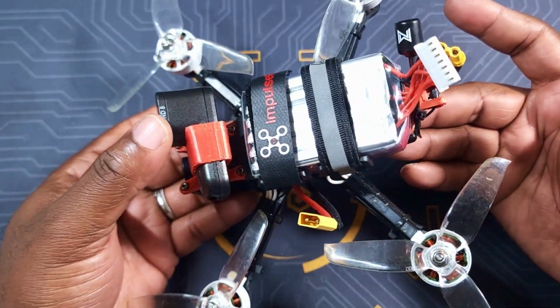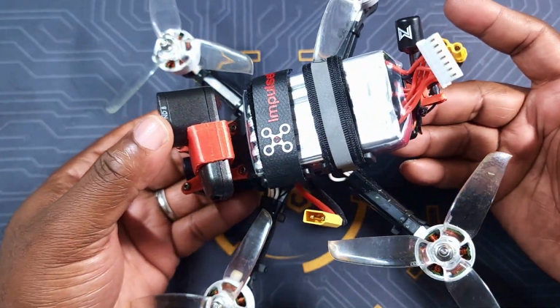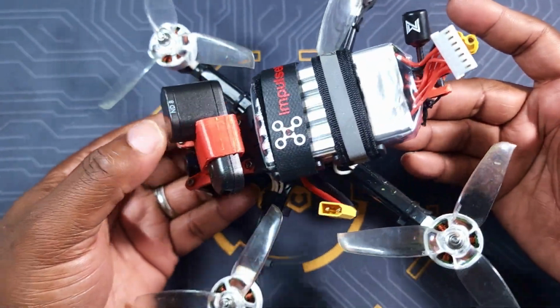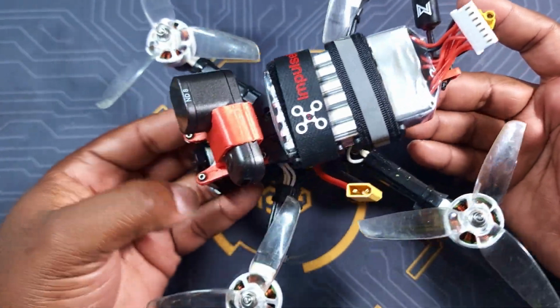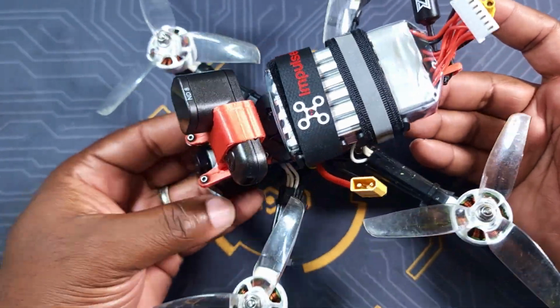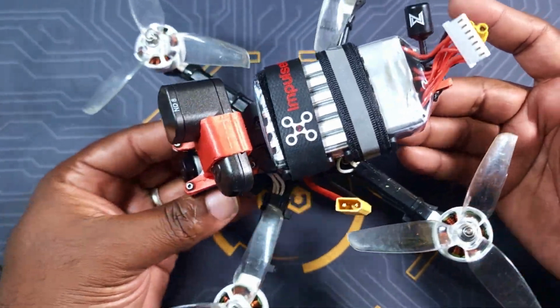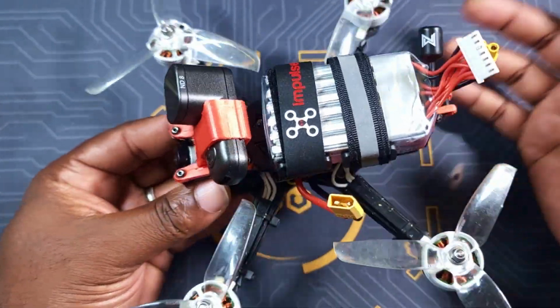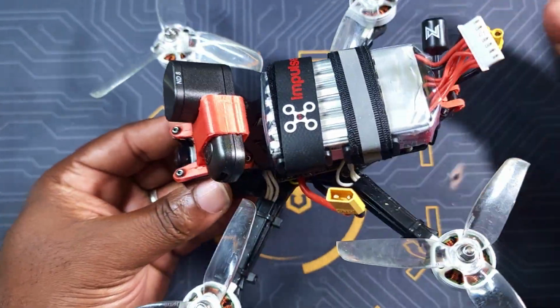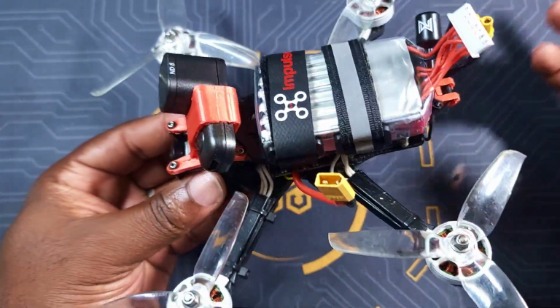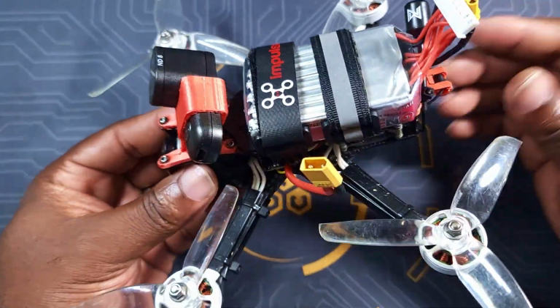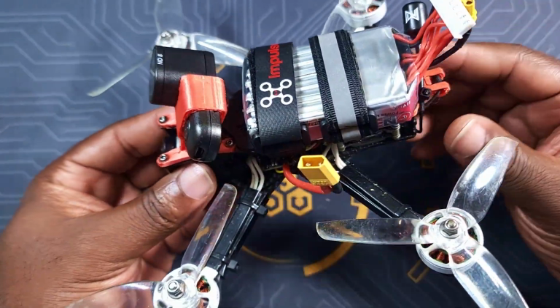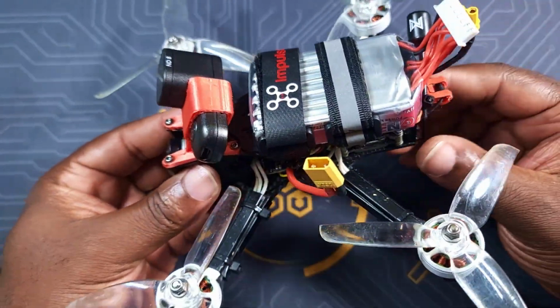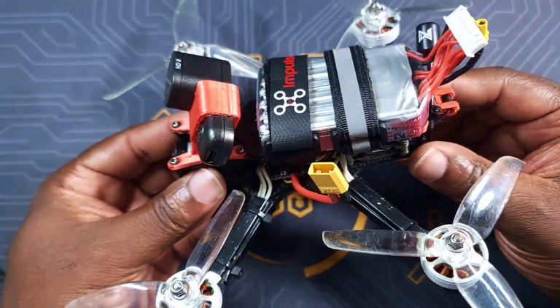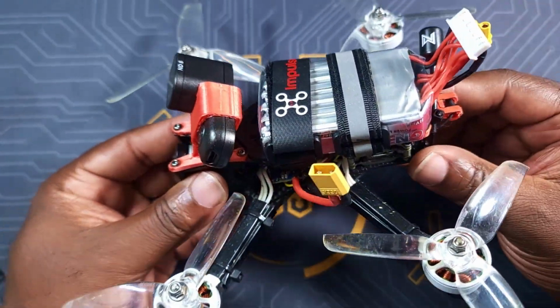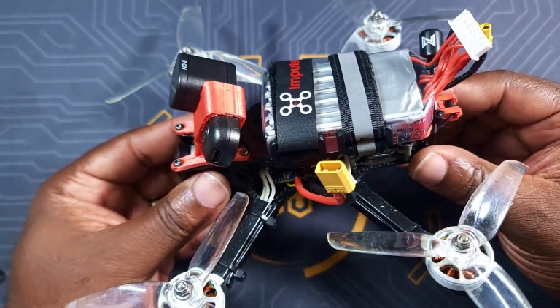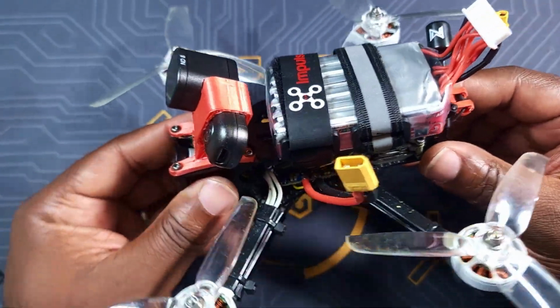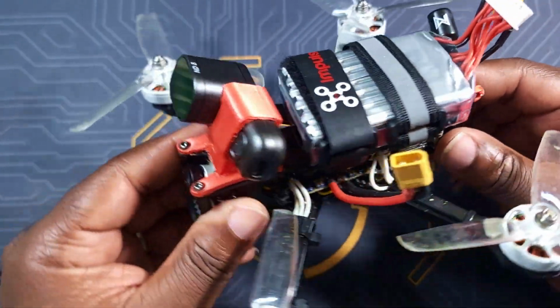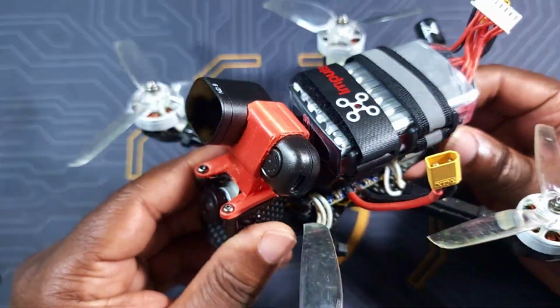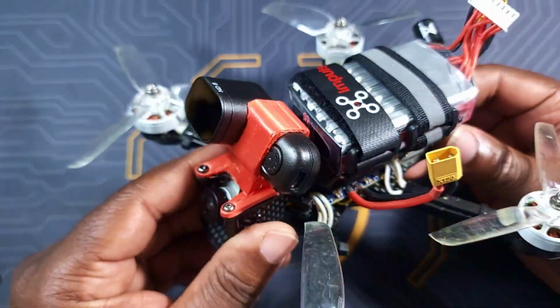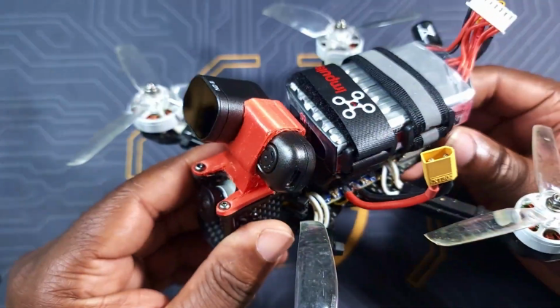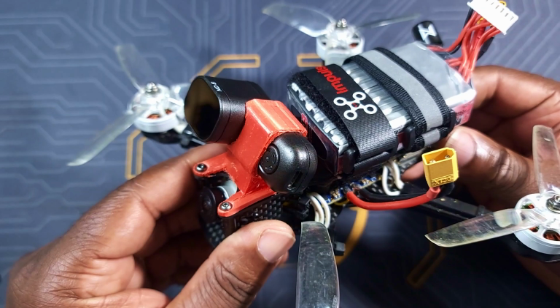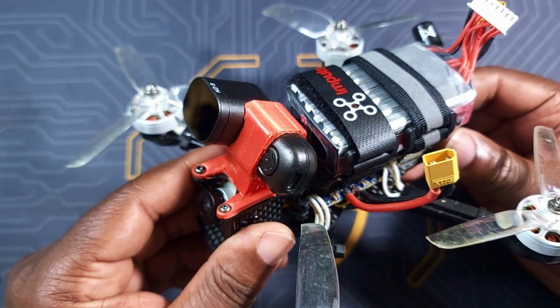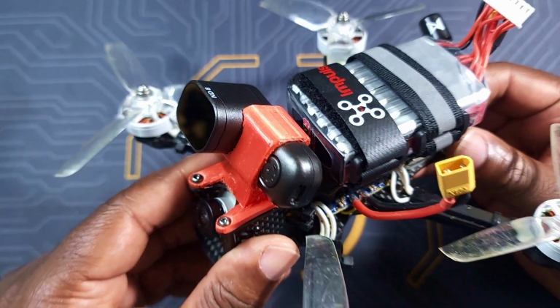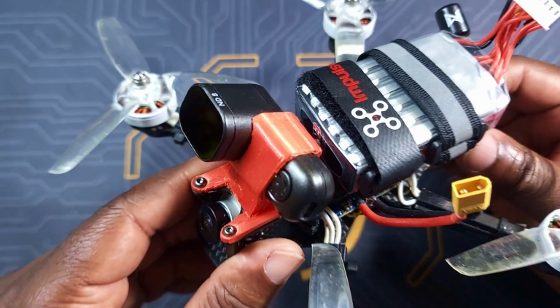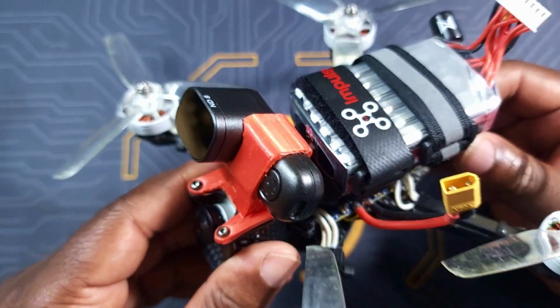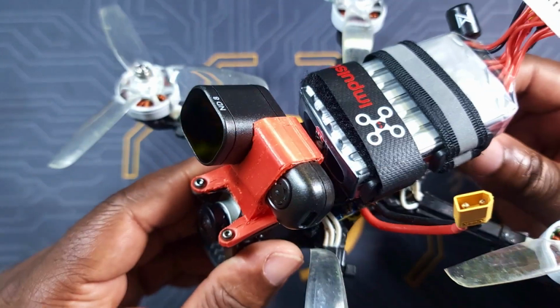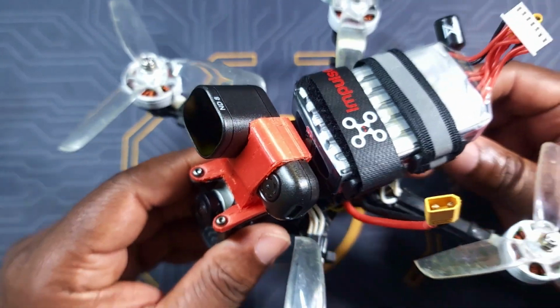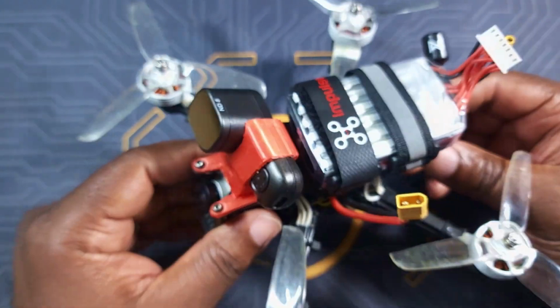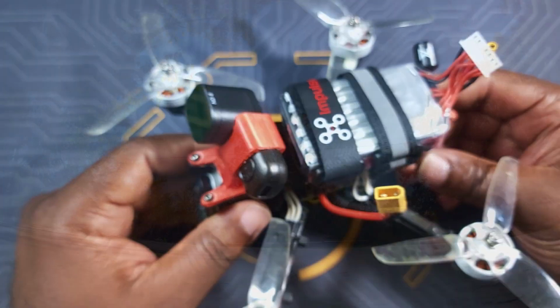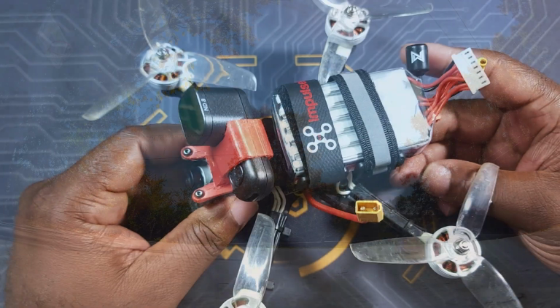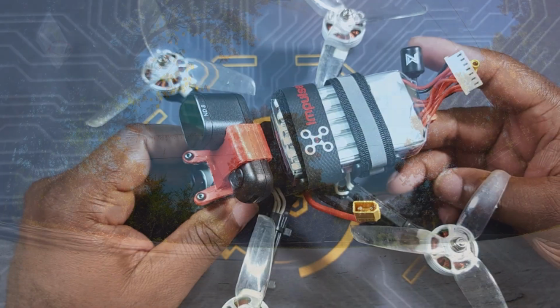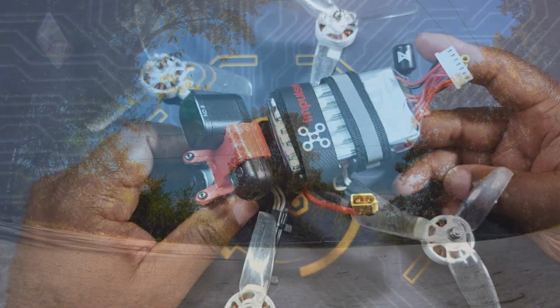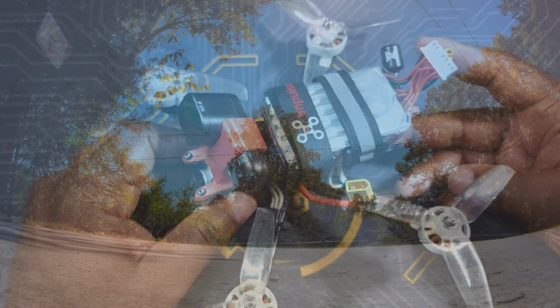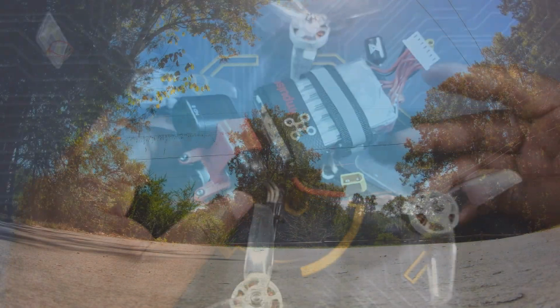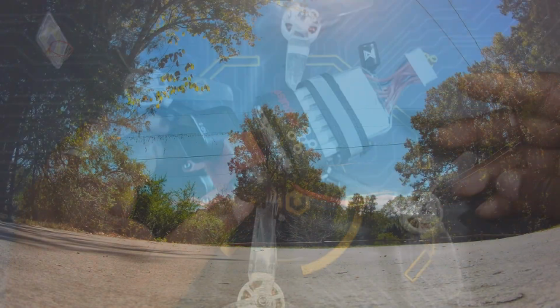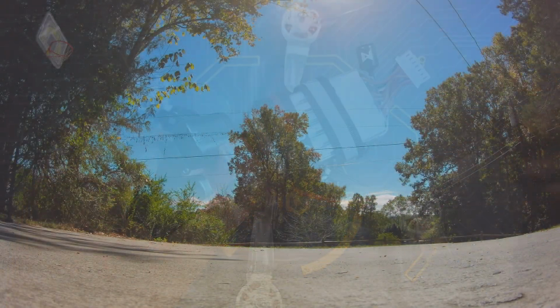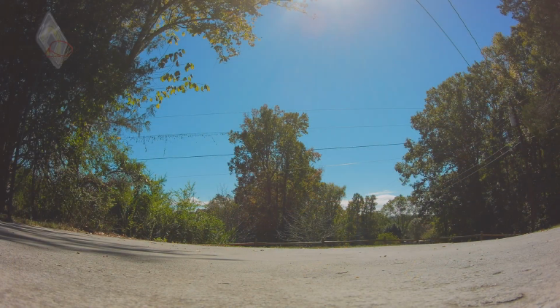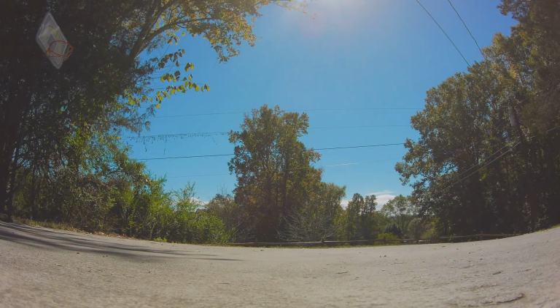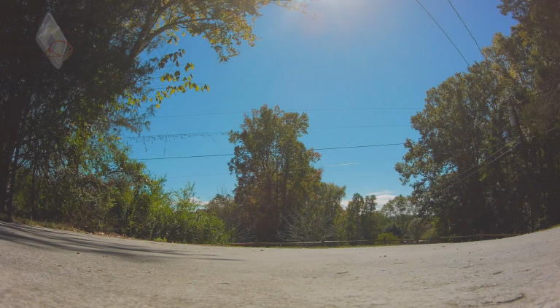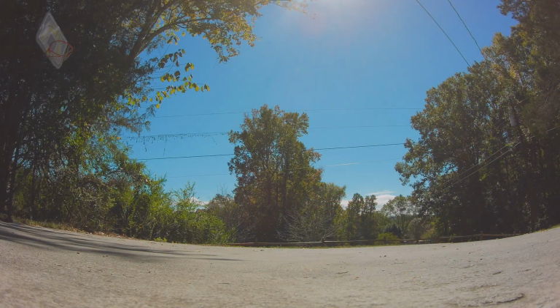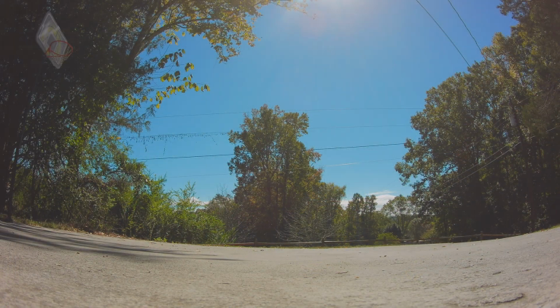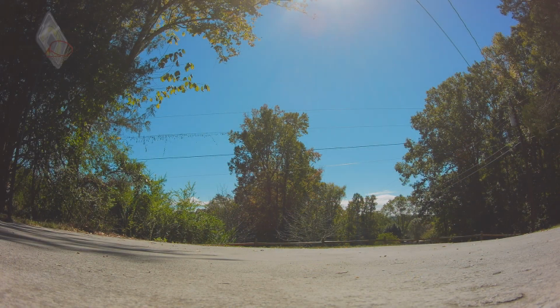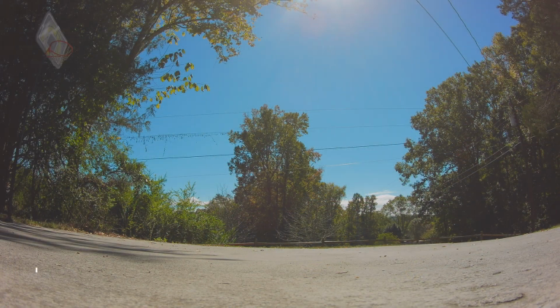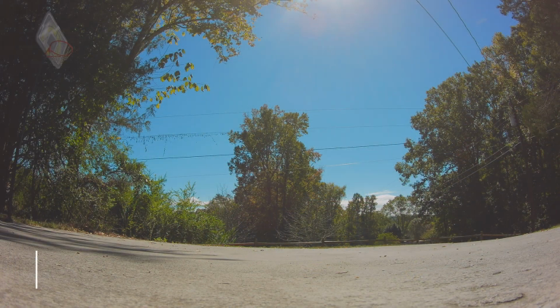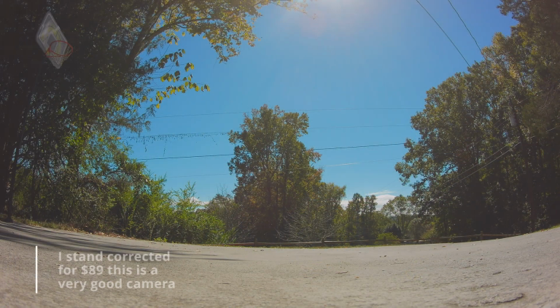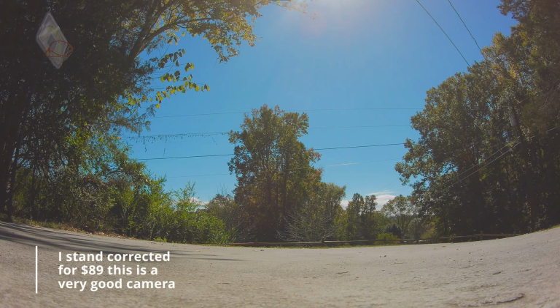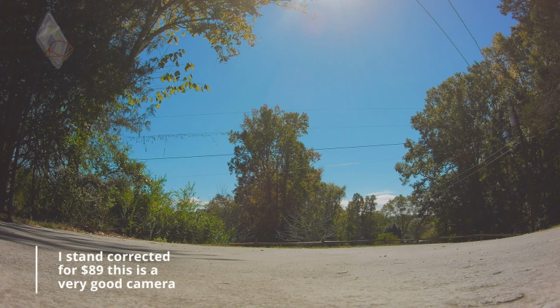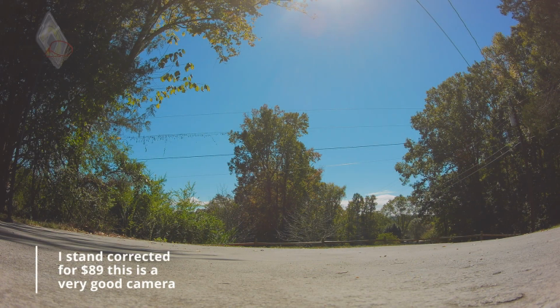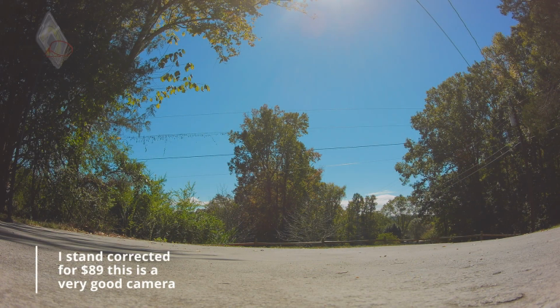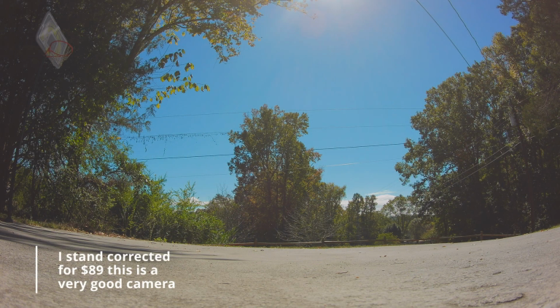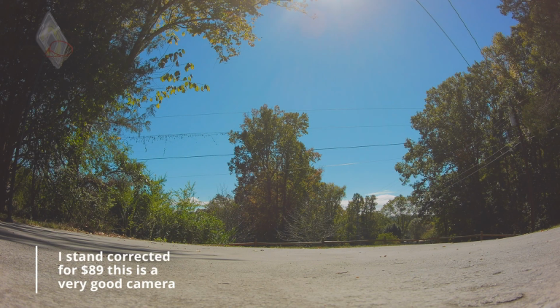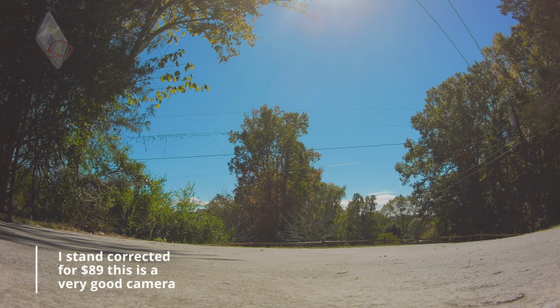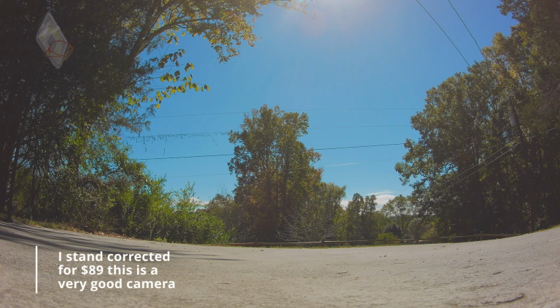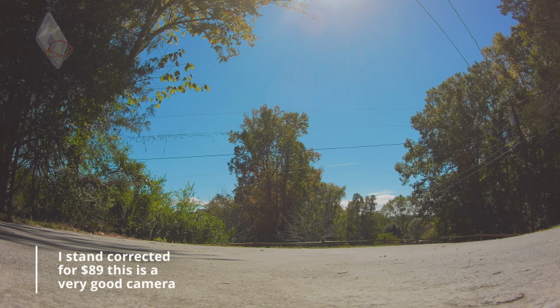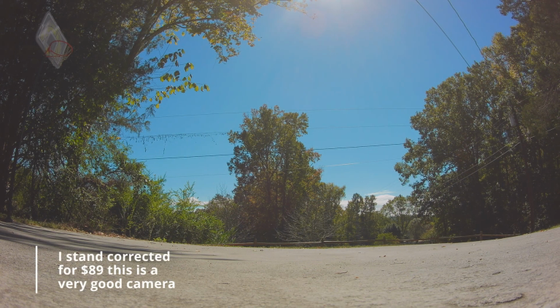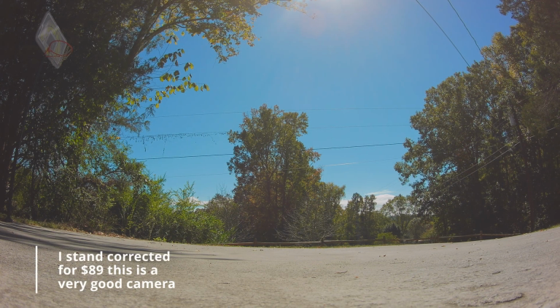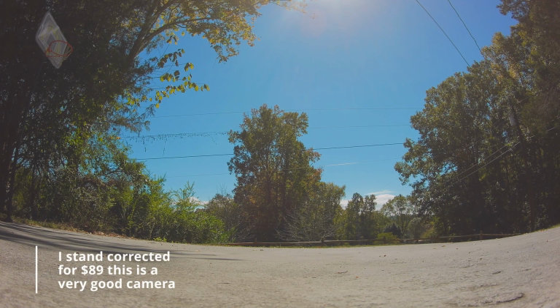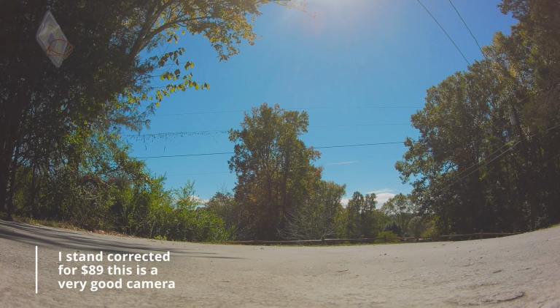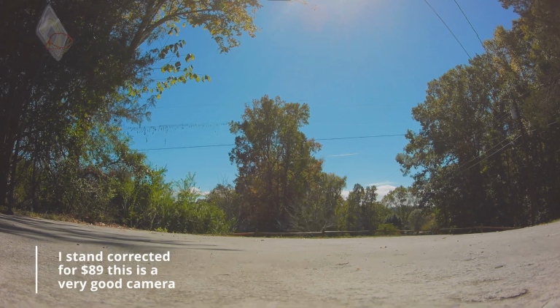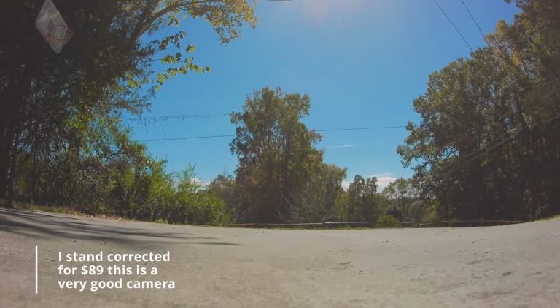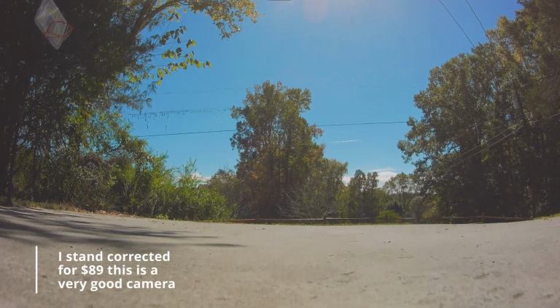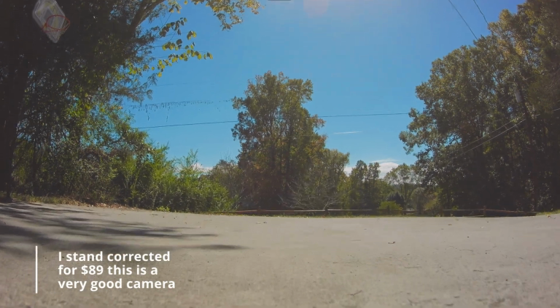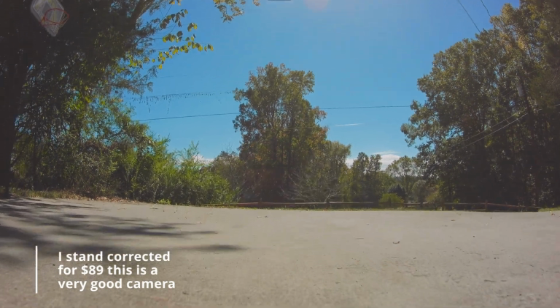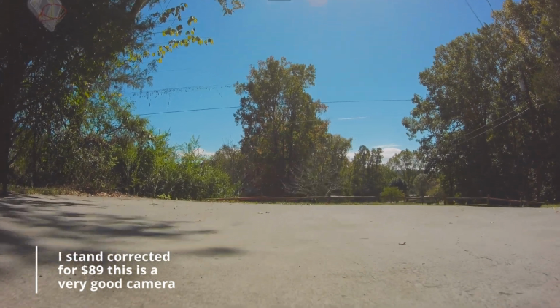This is my unicorn build. I'll give you a quick look at it, put some footage, and I hope you enjoy it. I'll see you on the next one, guys.